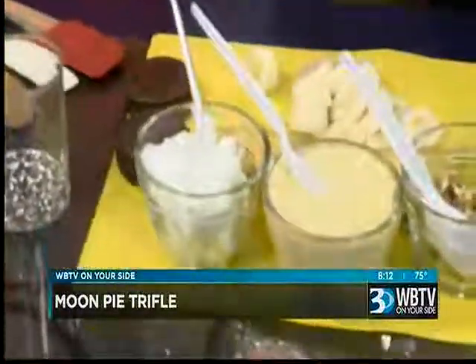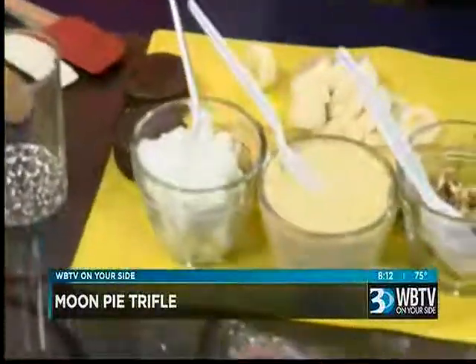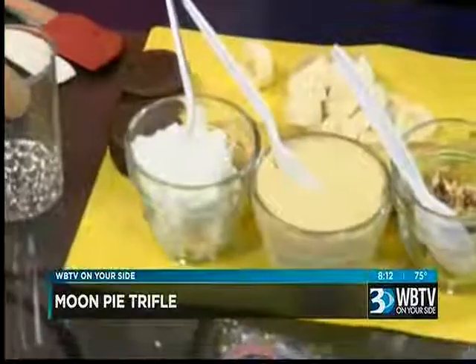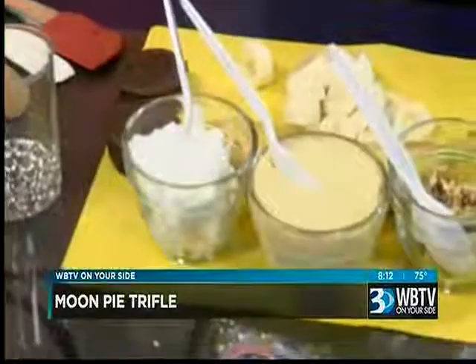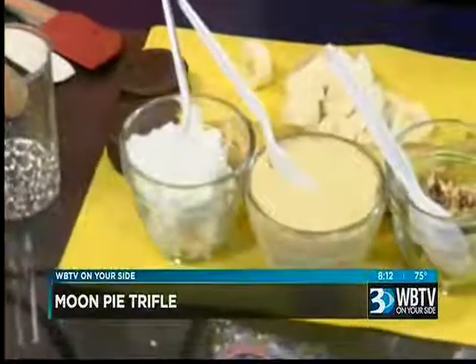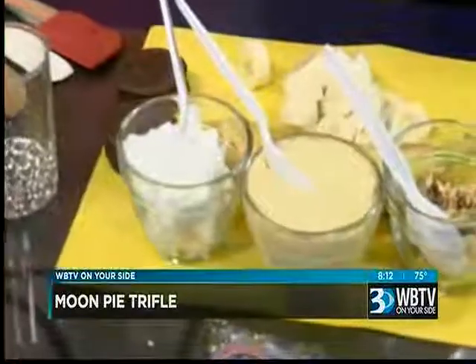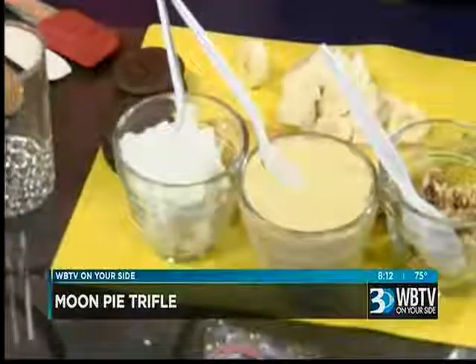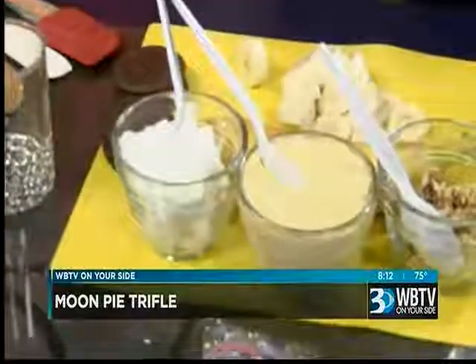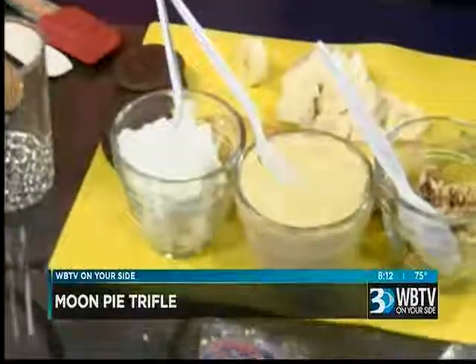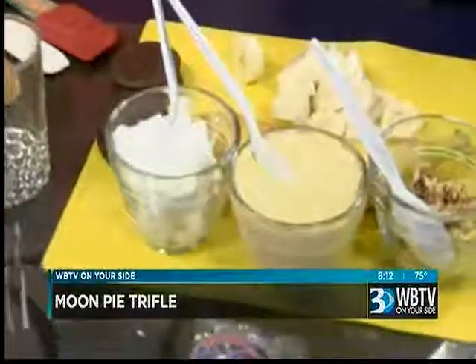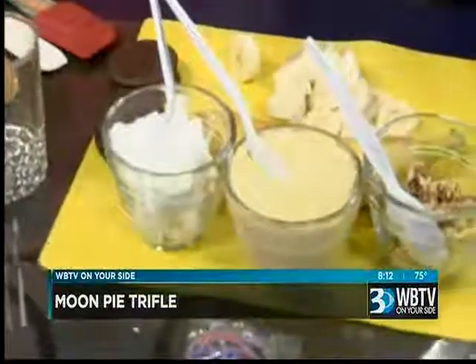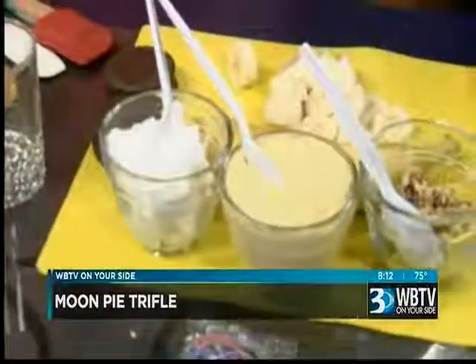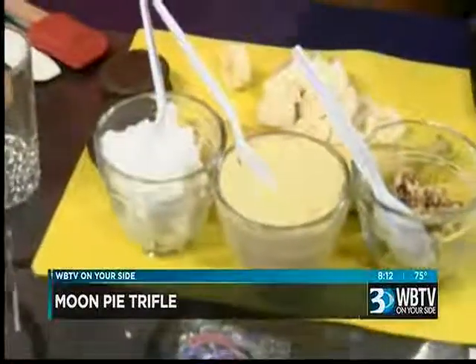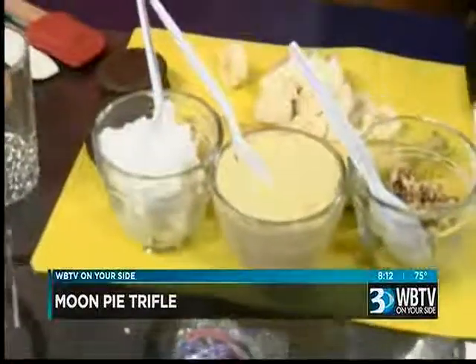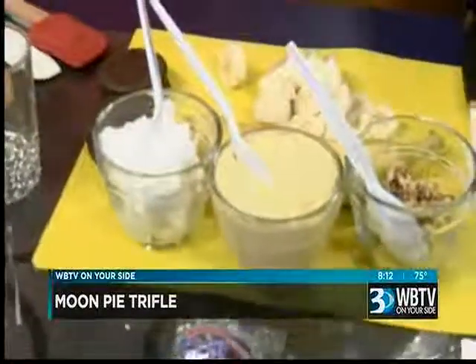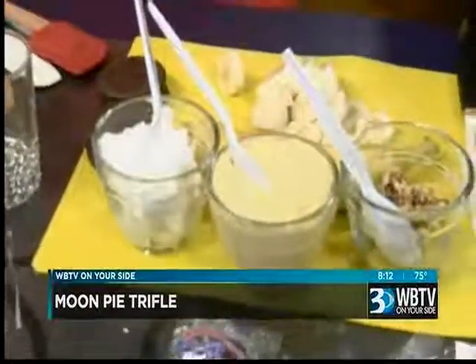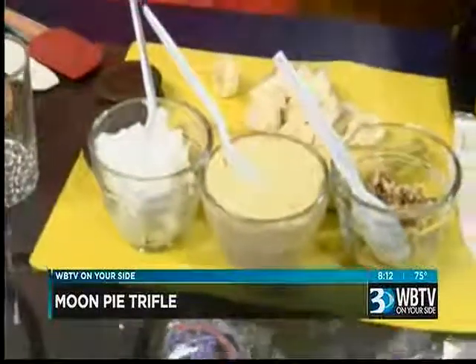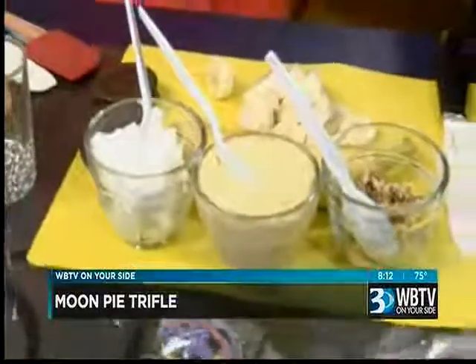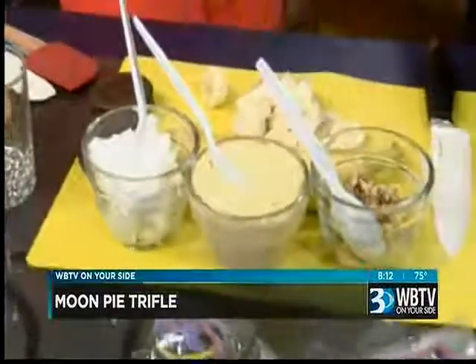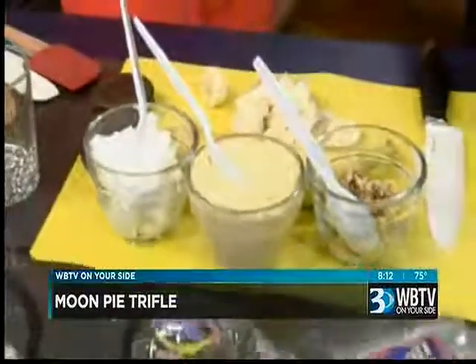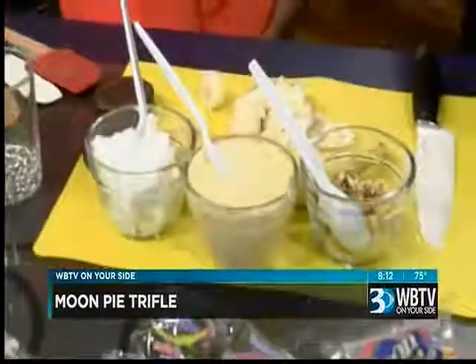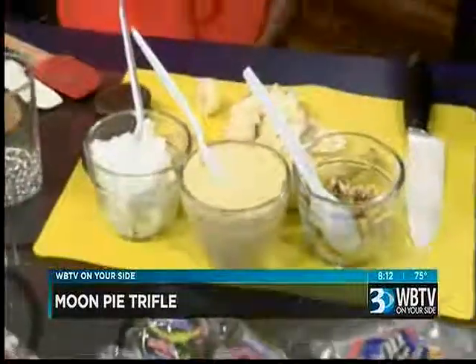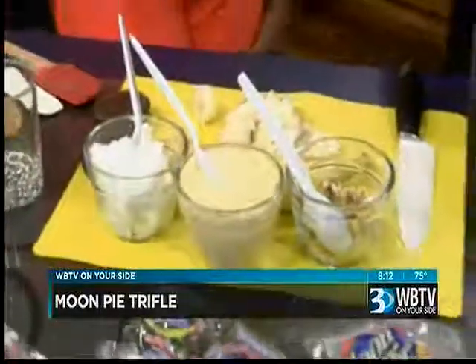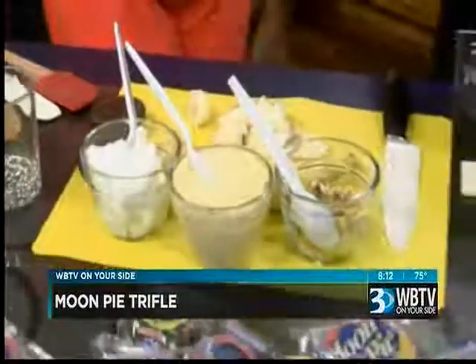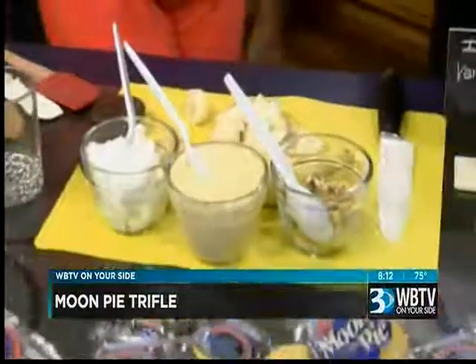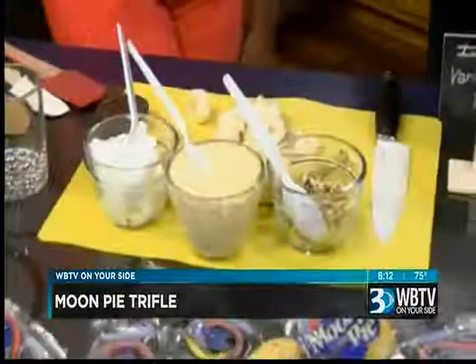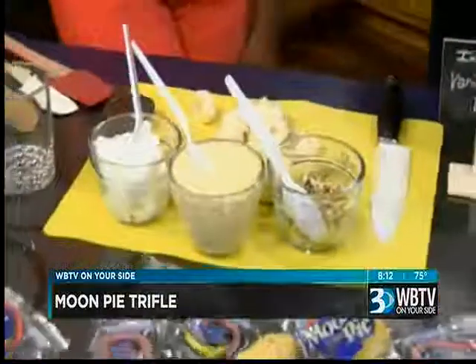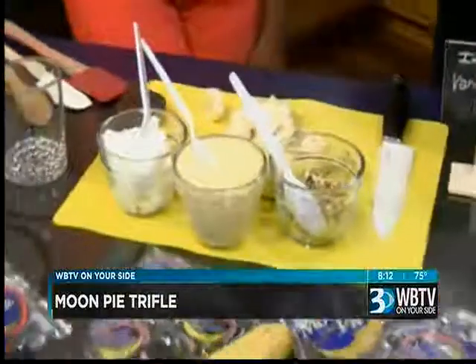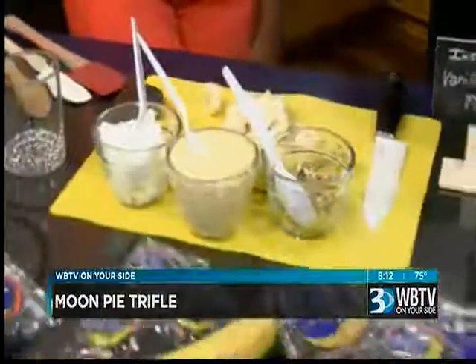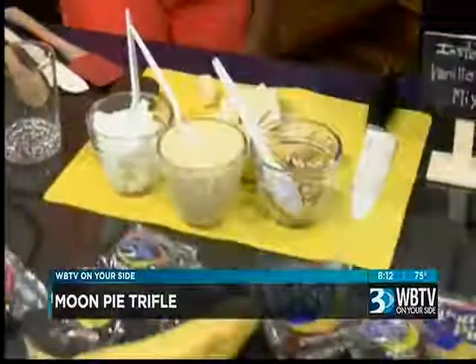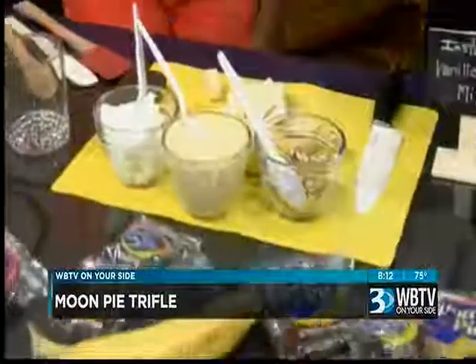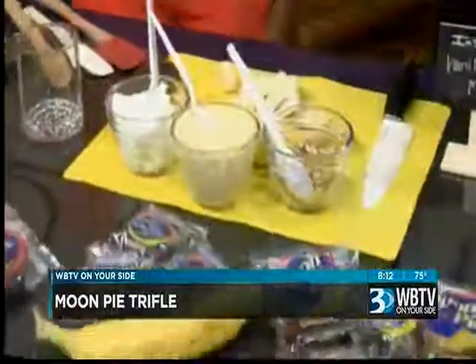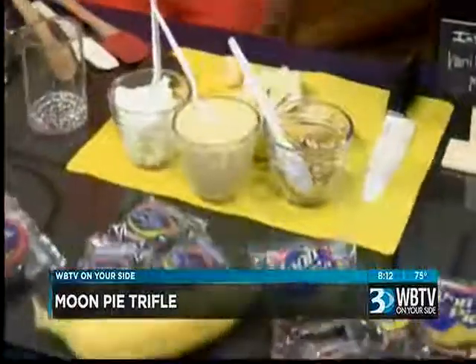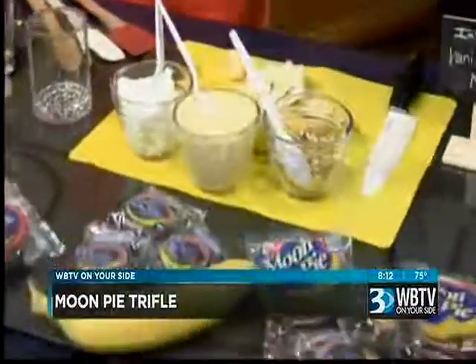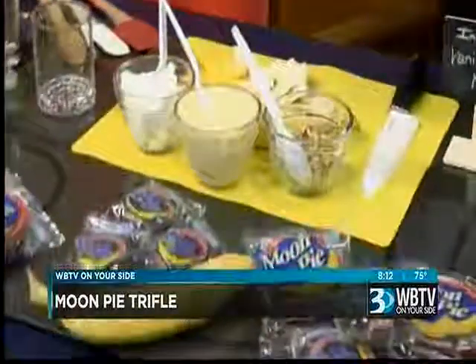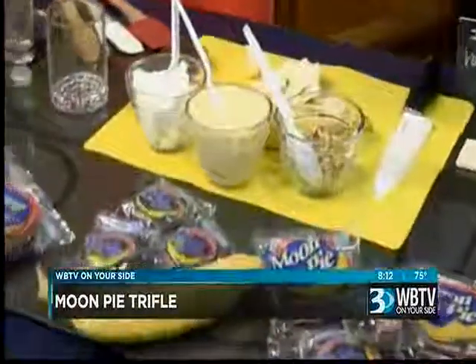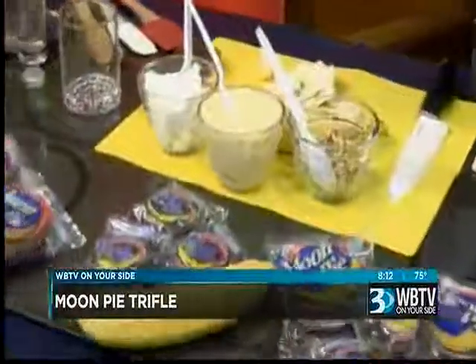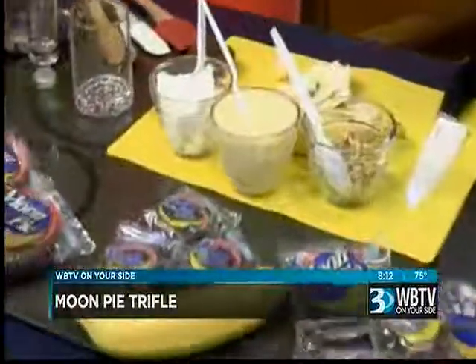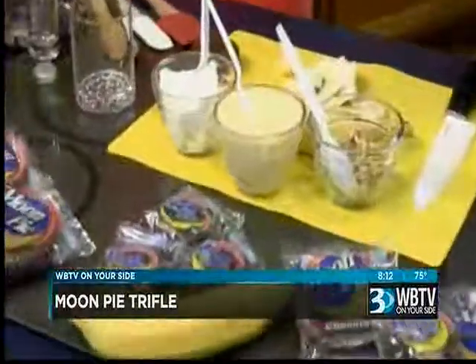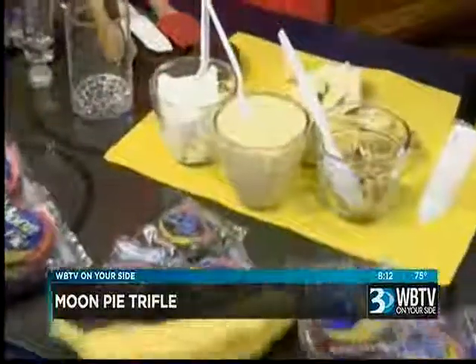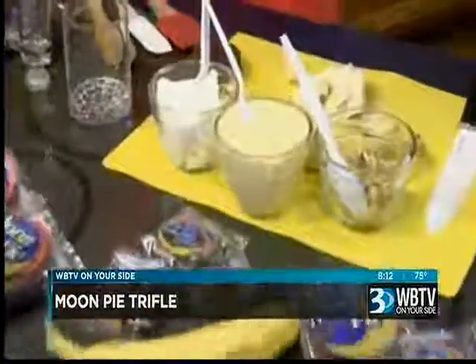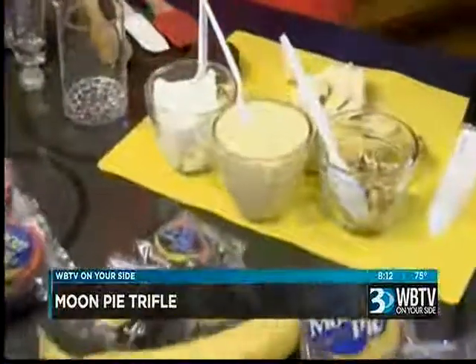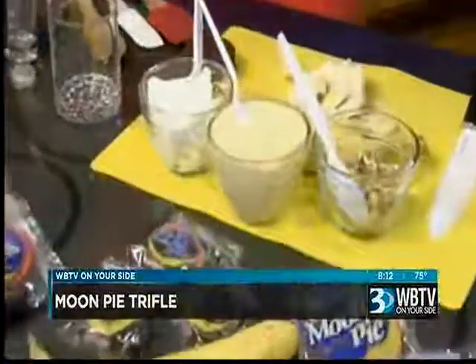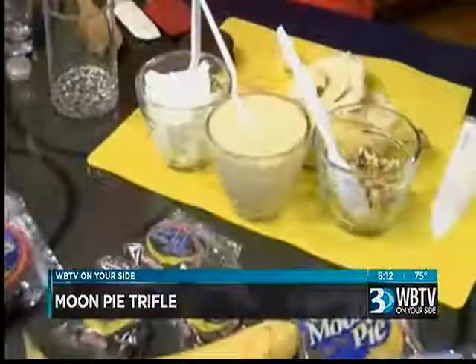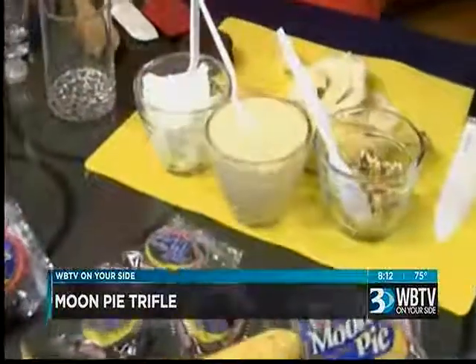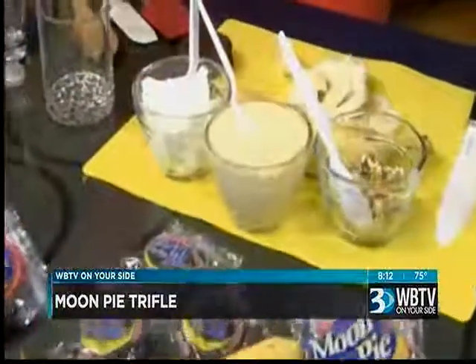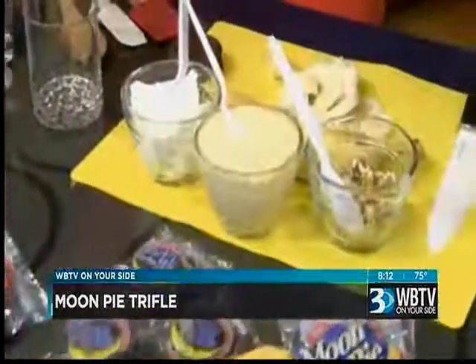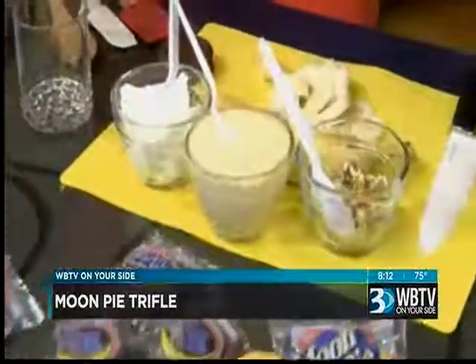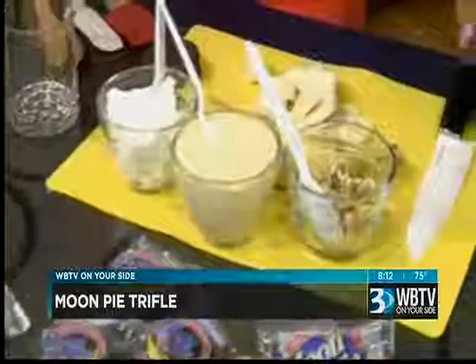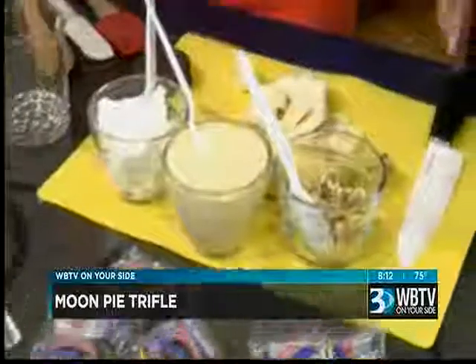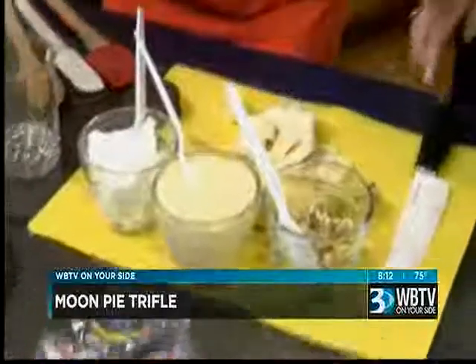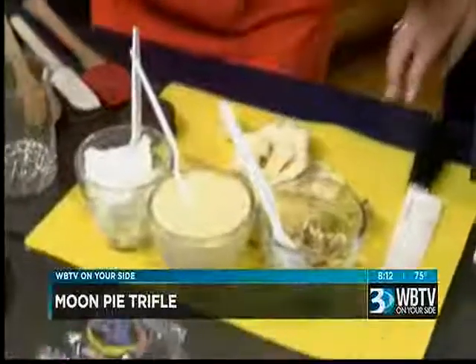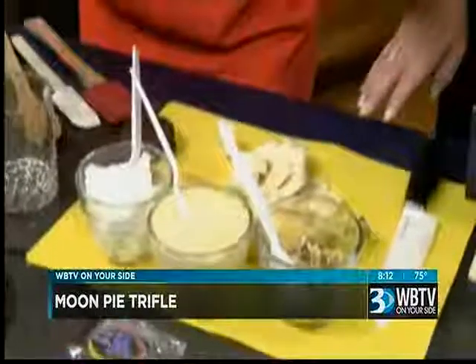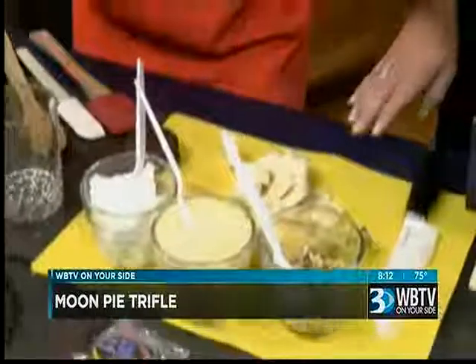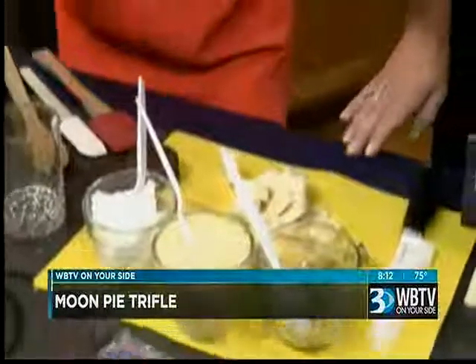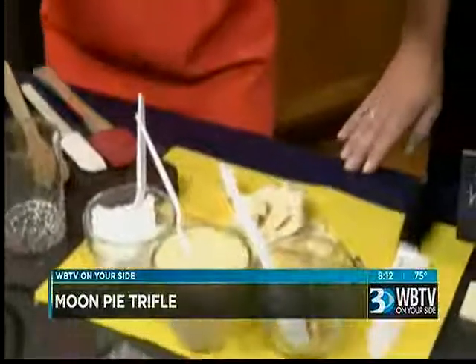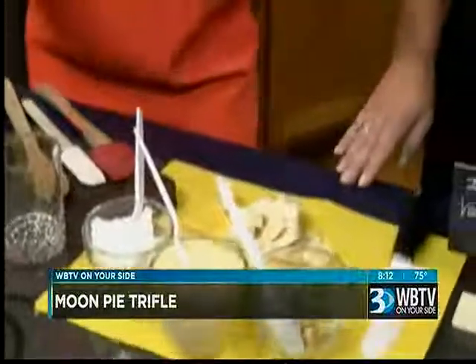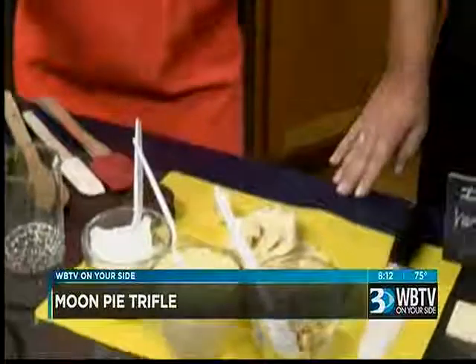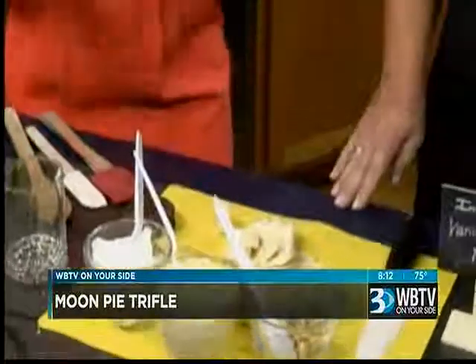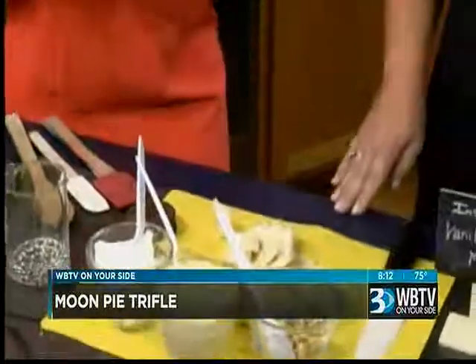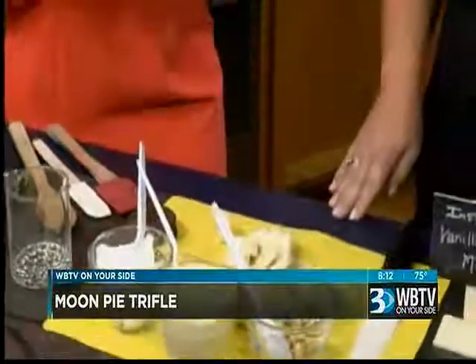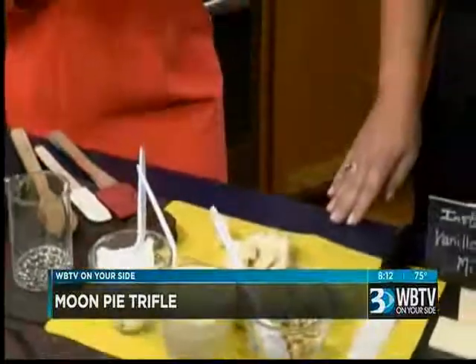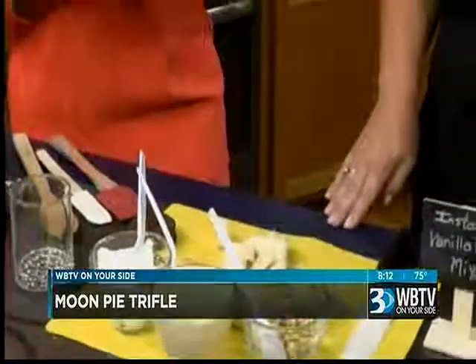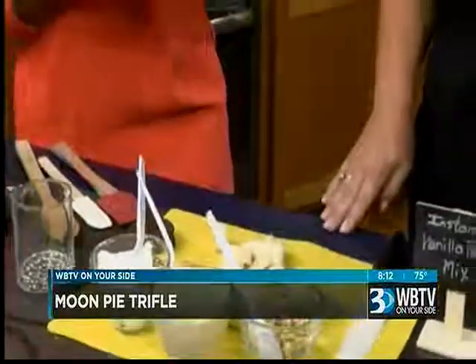Something as big as the moon — so that's how the name came about. You learned something today here in the Betty Fieser kitchen. I love it.